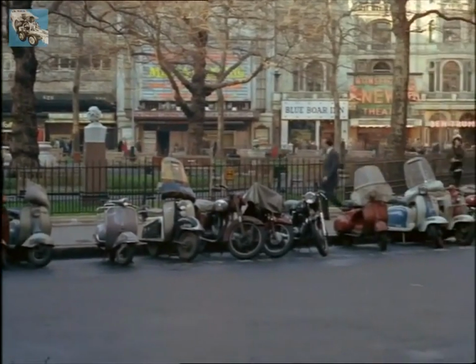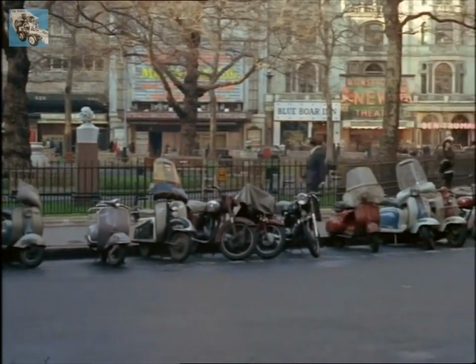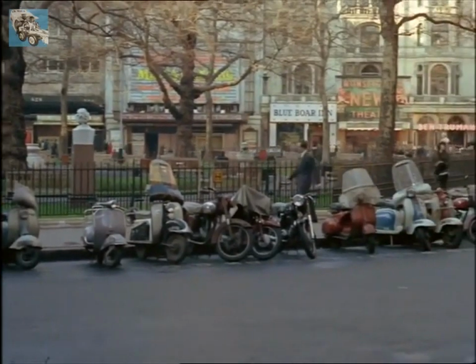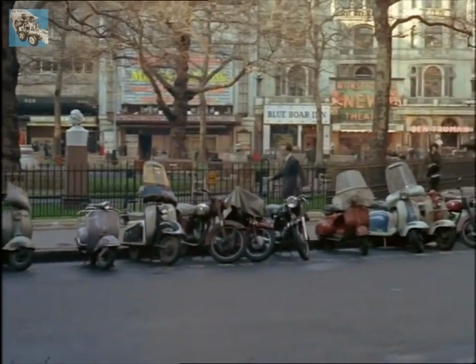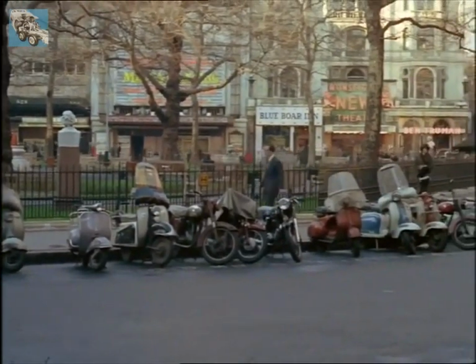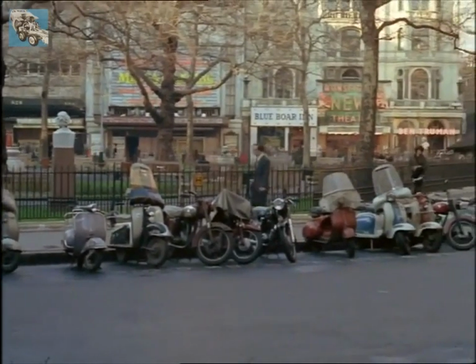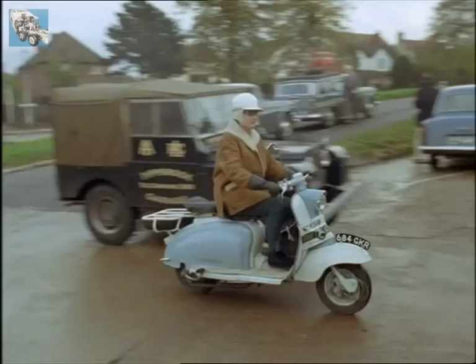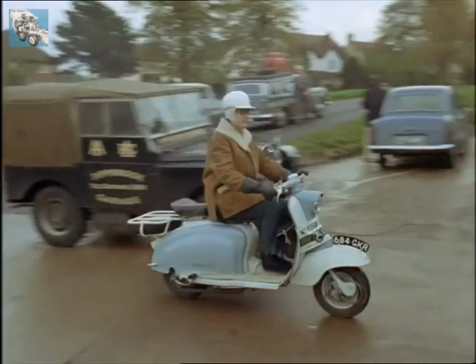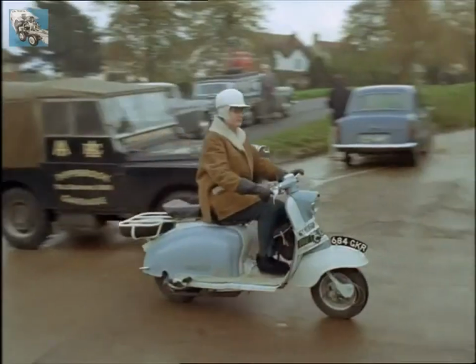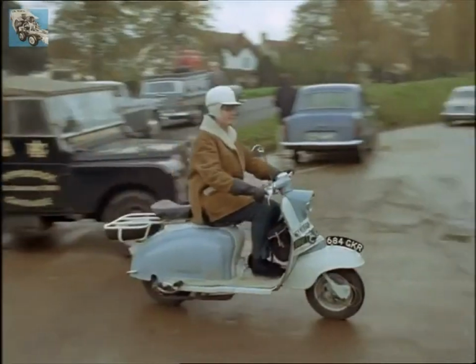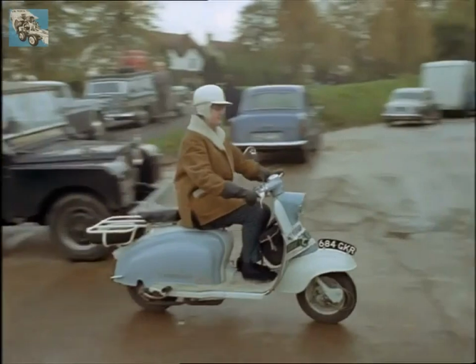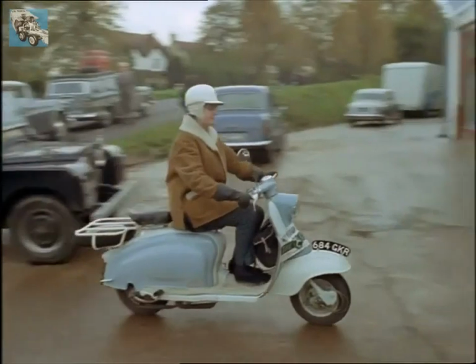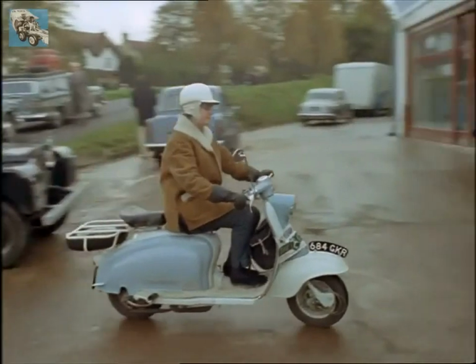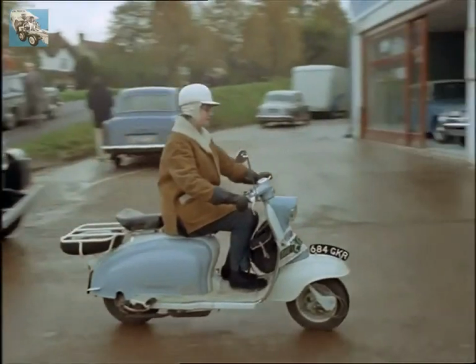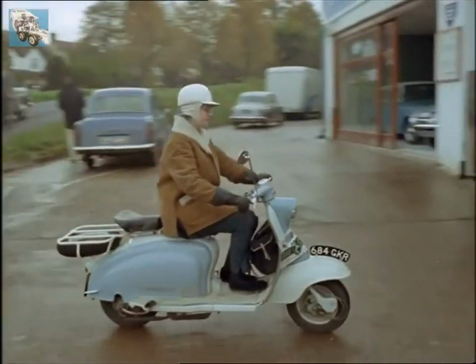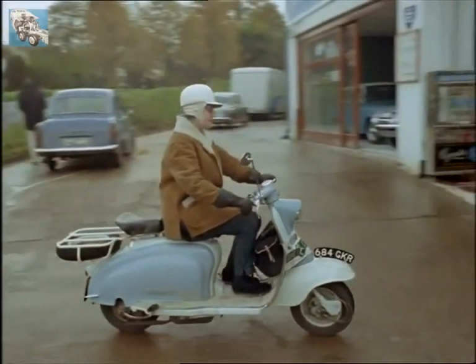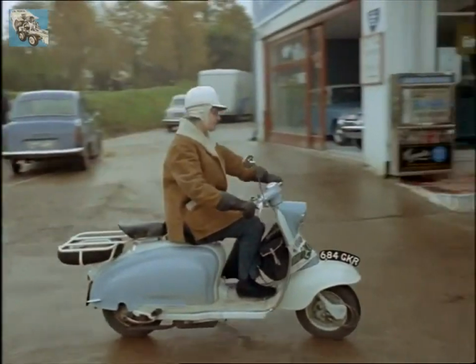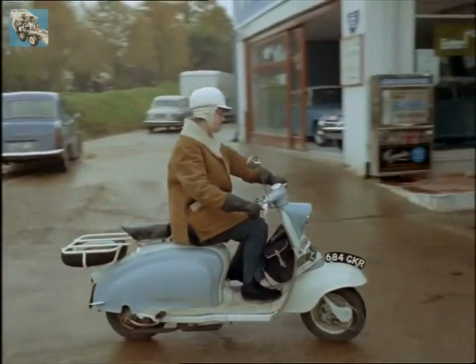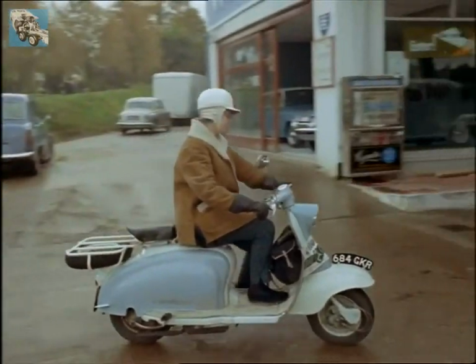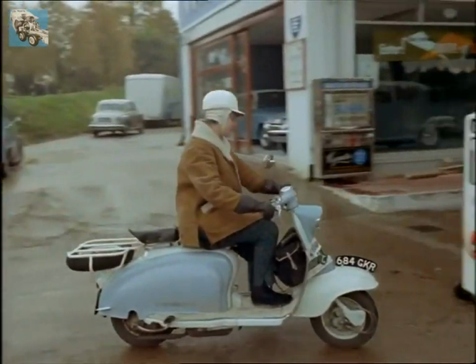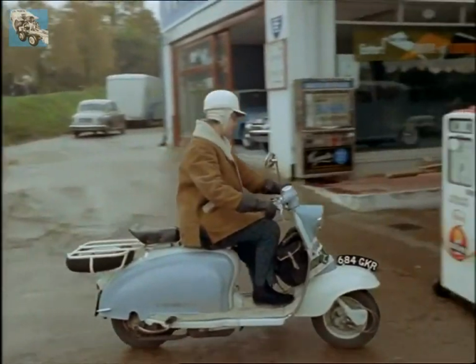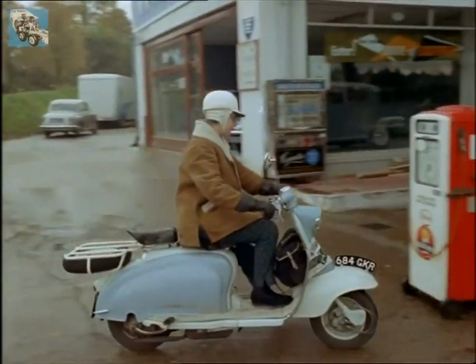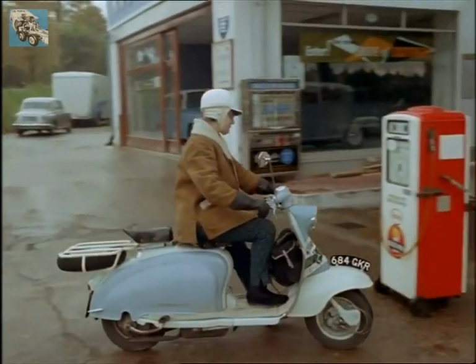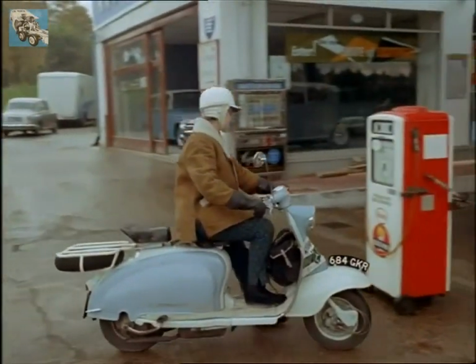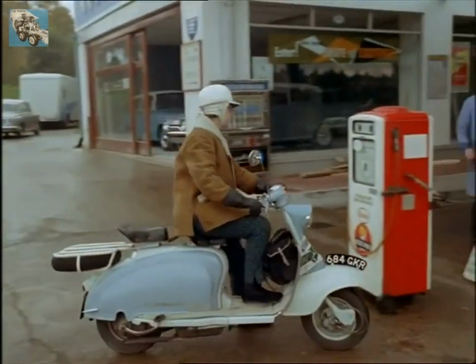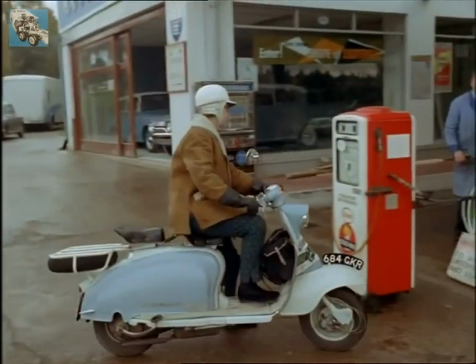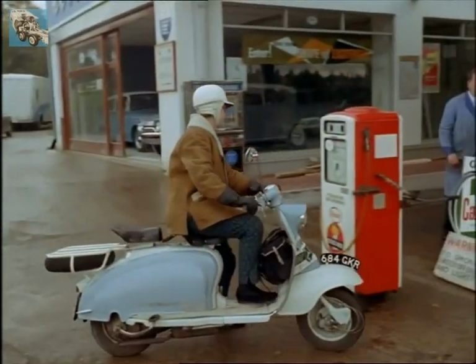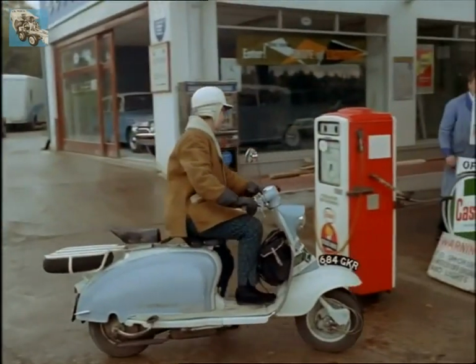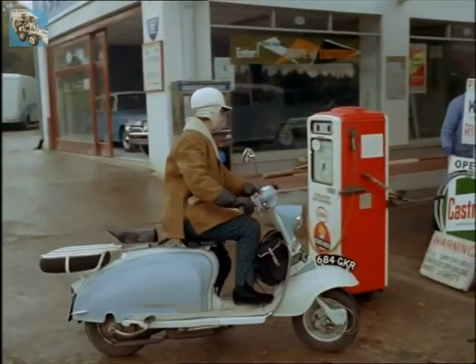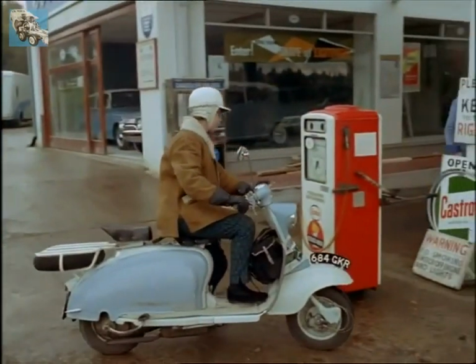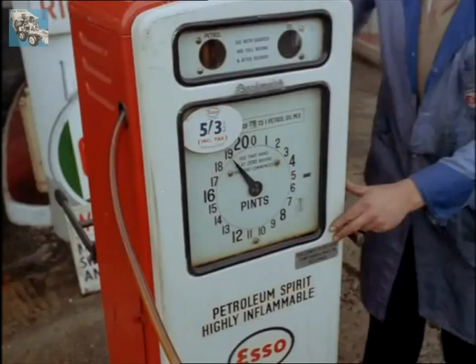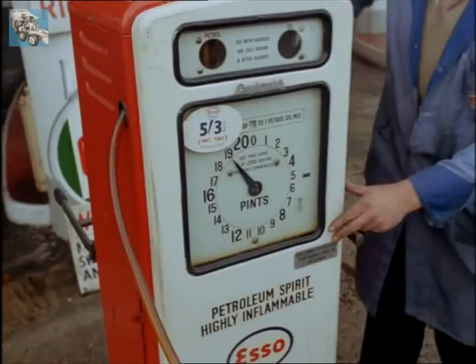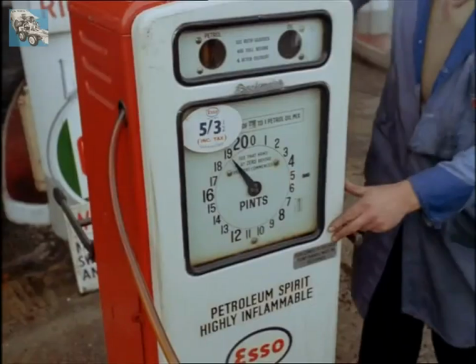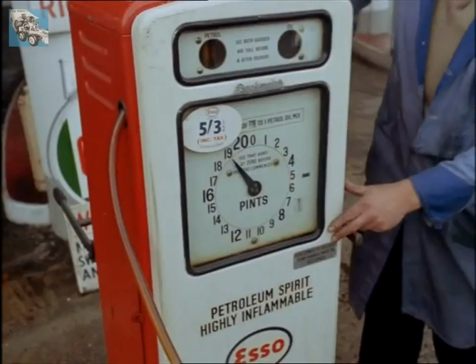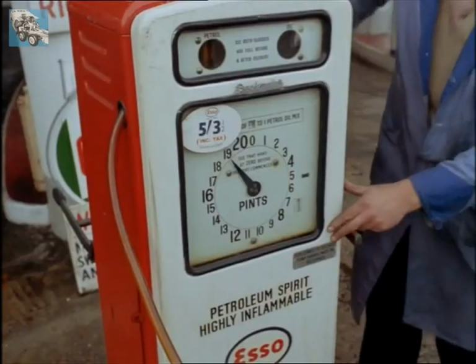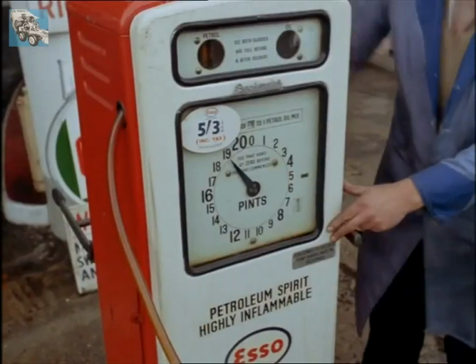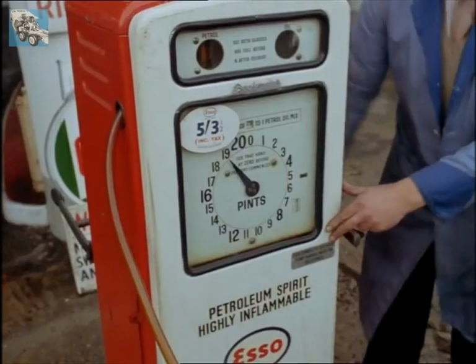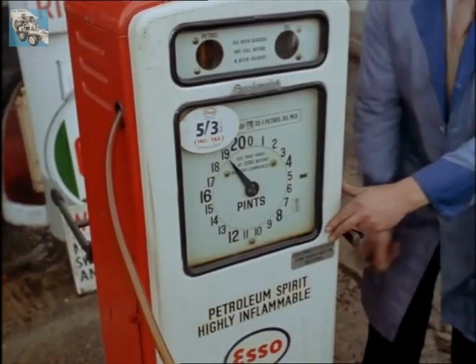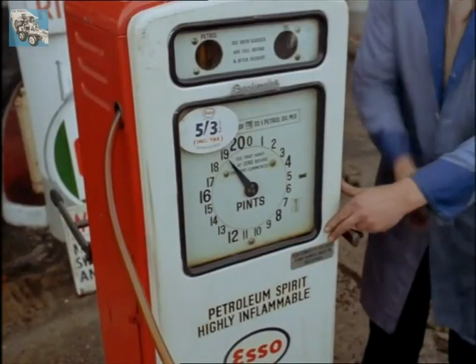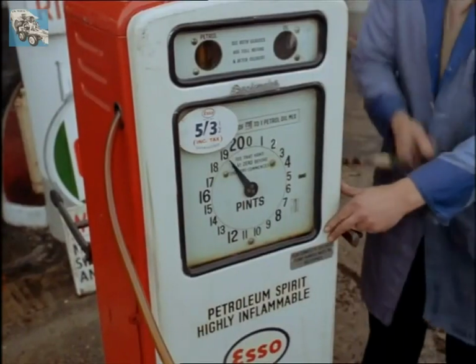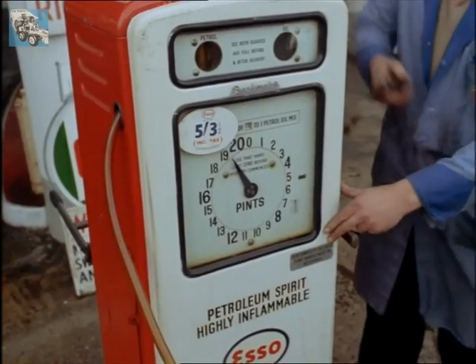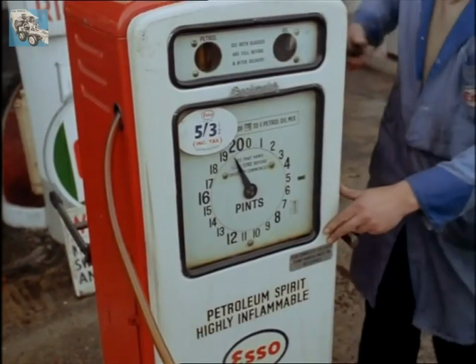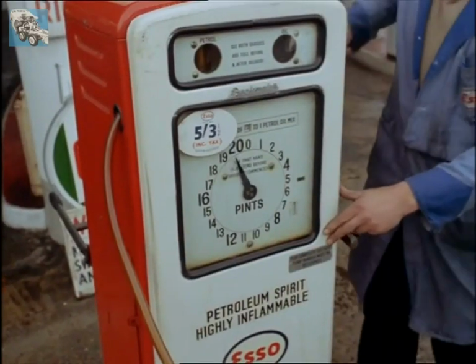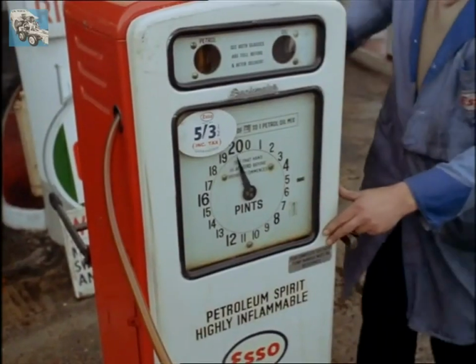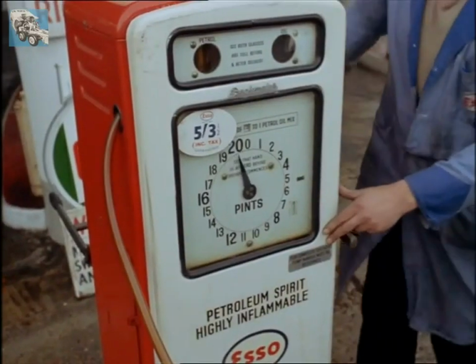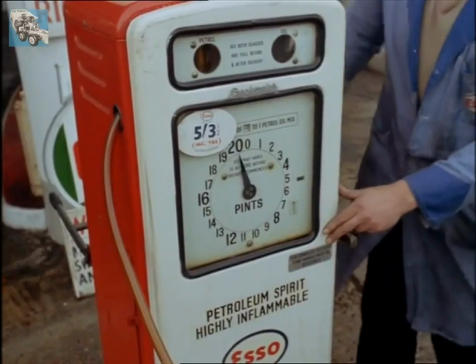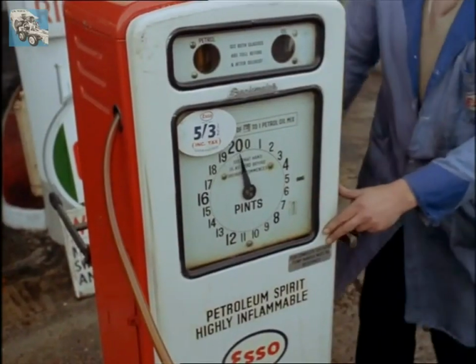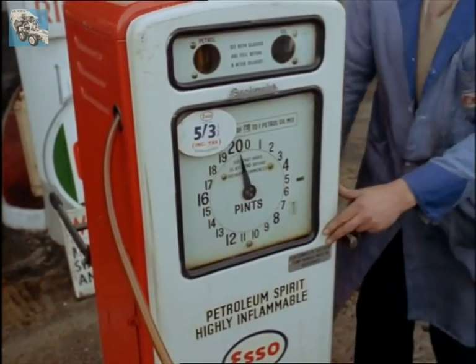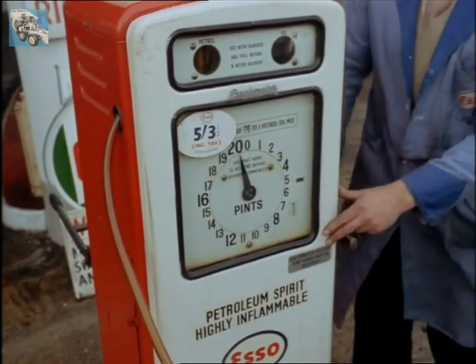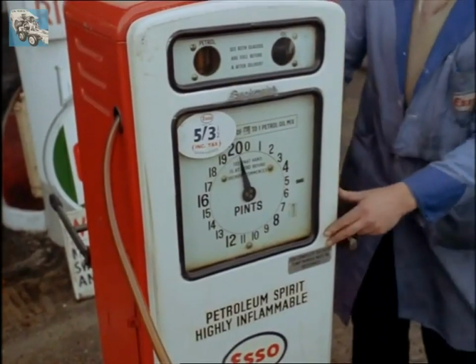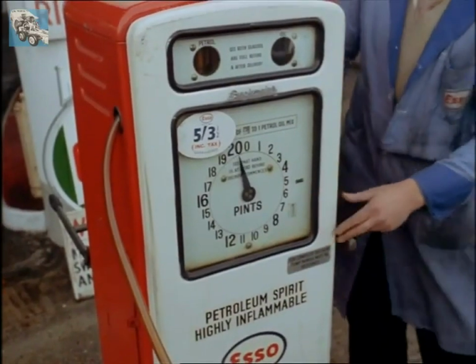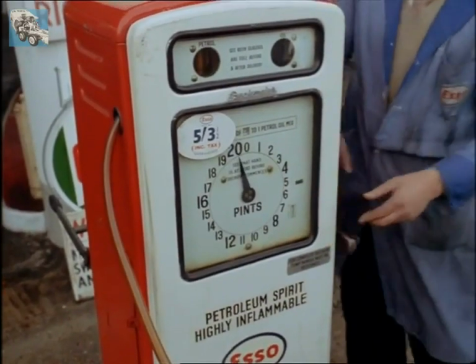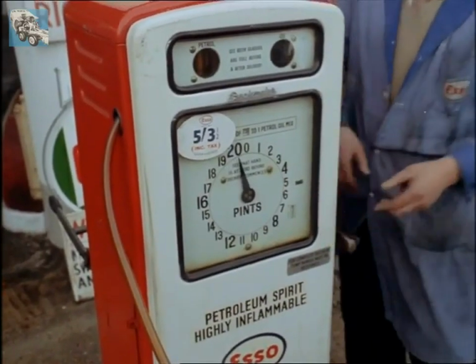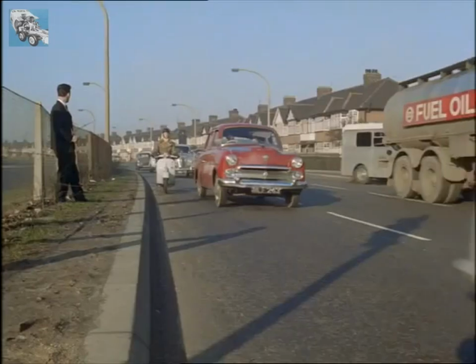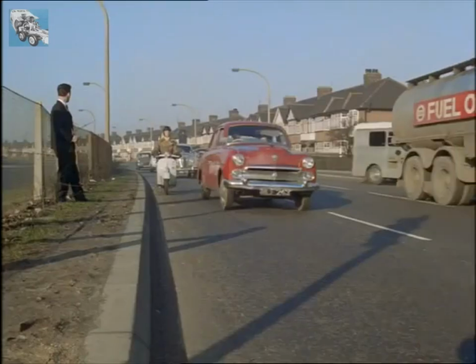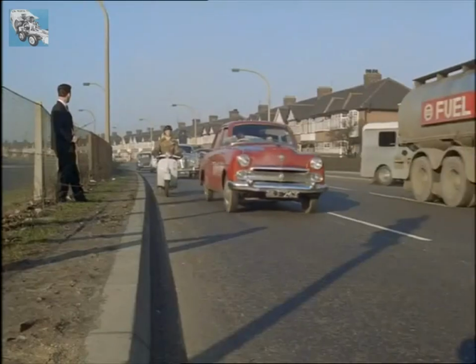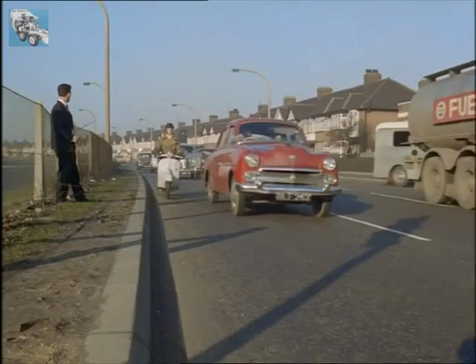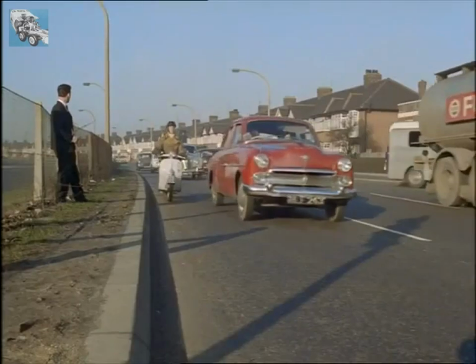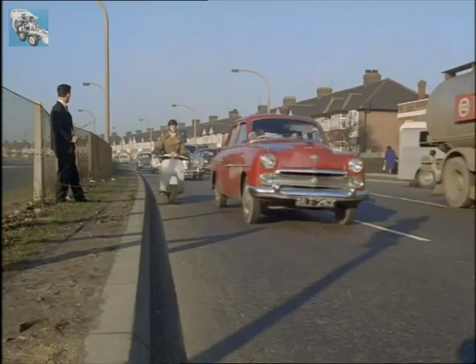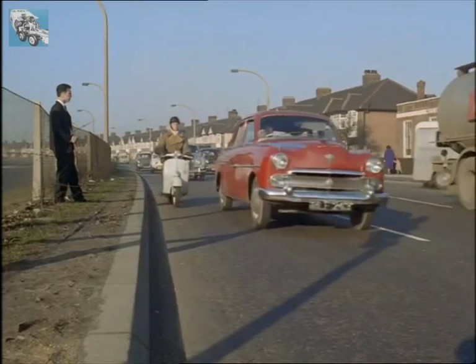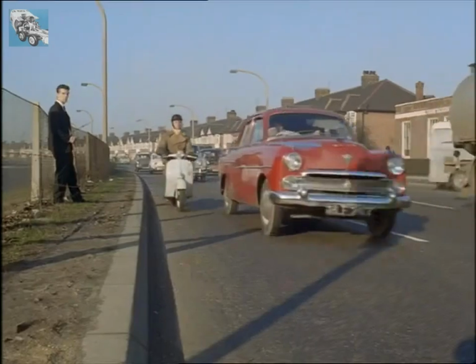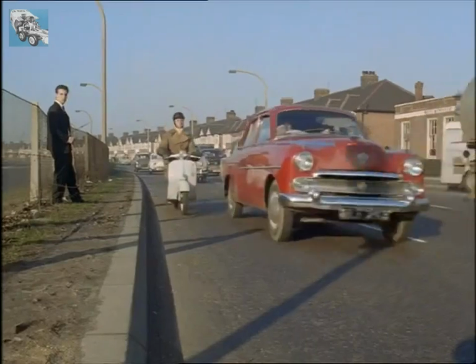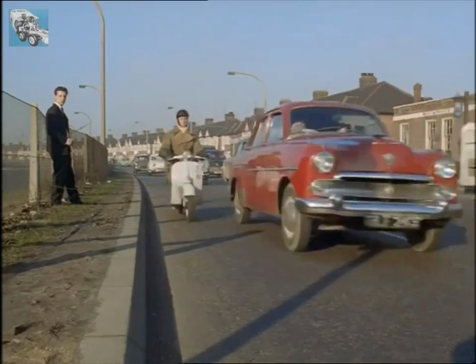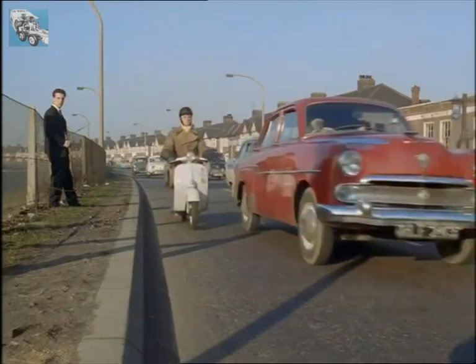And of course, a scooter can be run on a shoestring. Most scooters will do around 100 miles to a gallon of oil and petrol mixture.